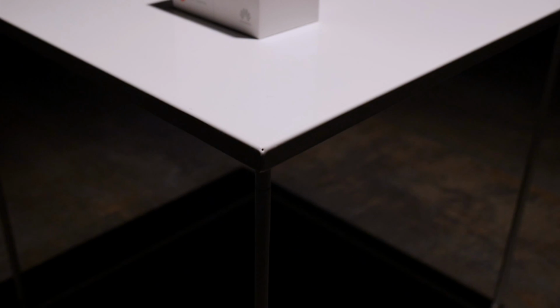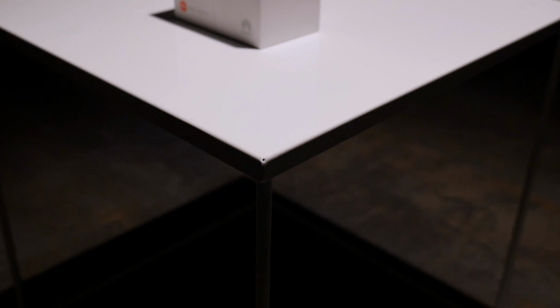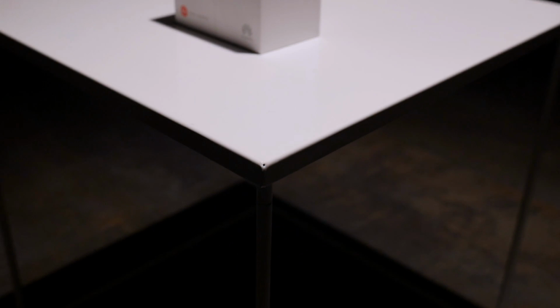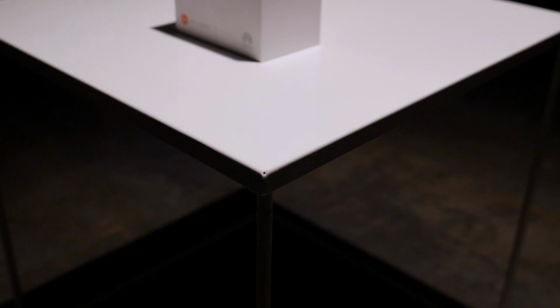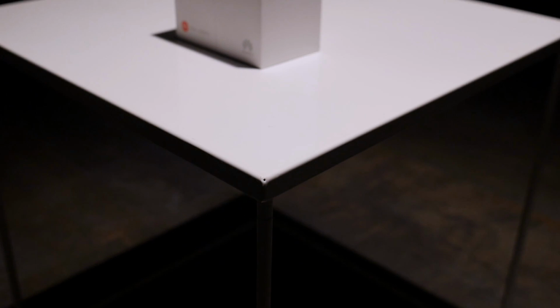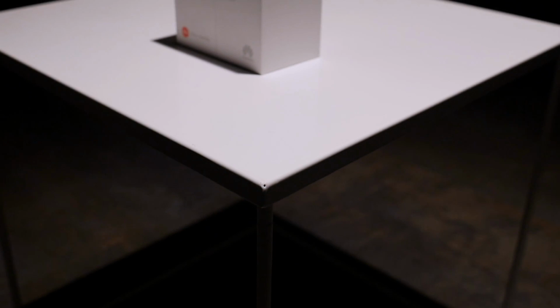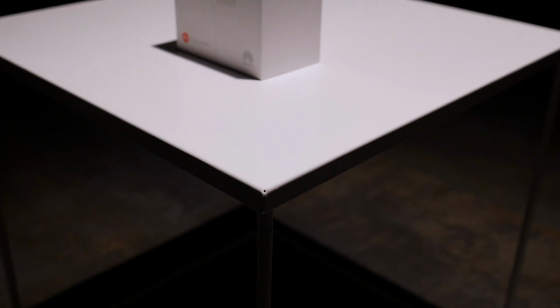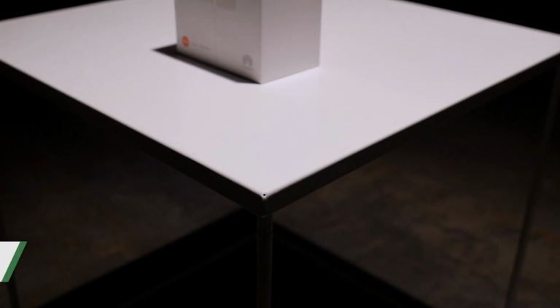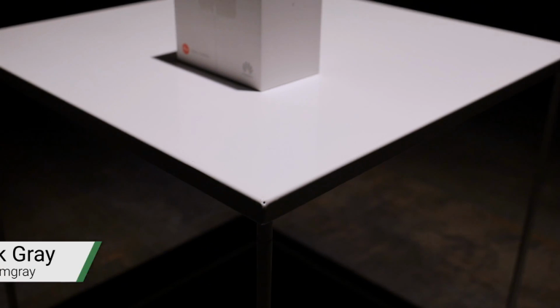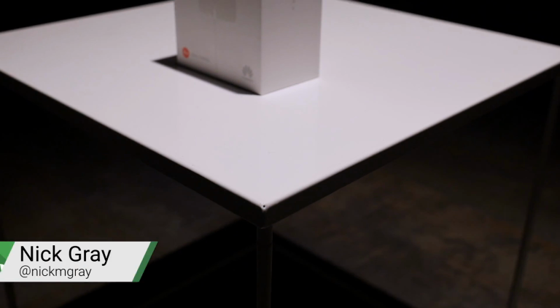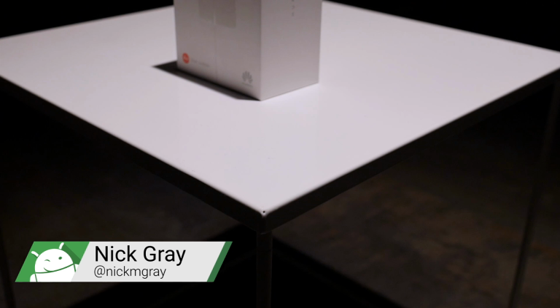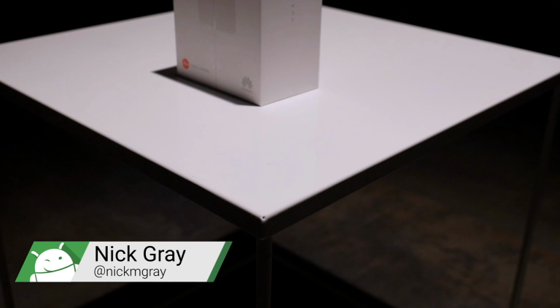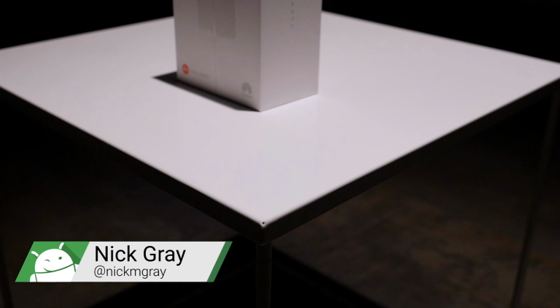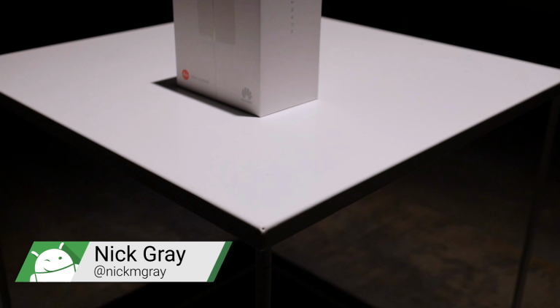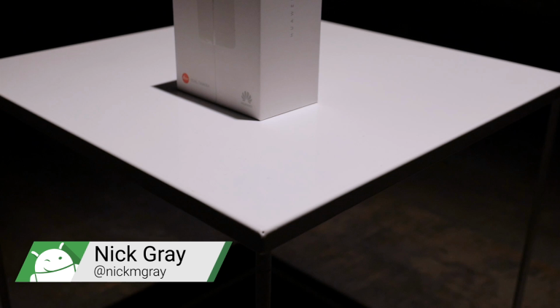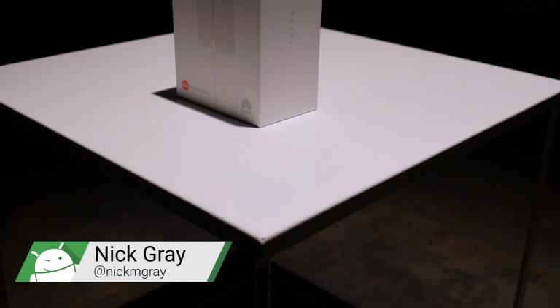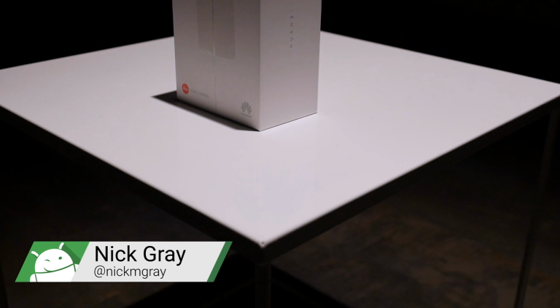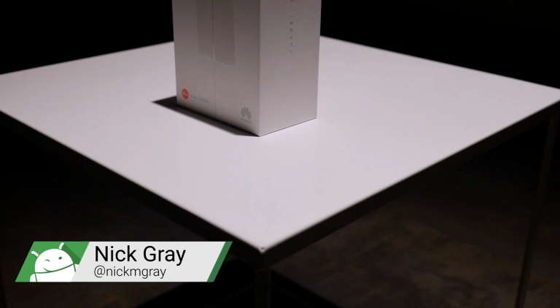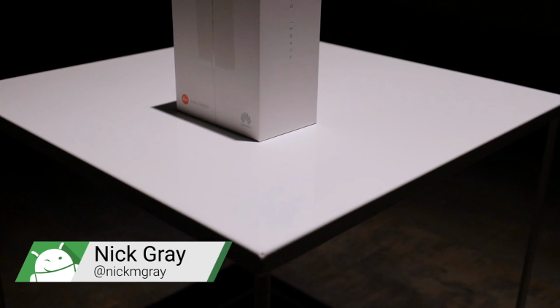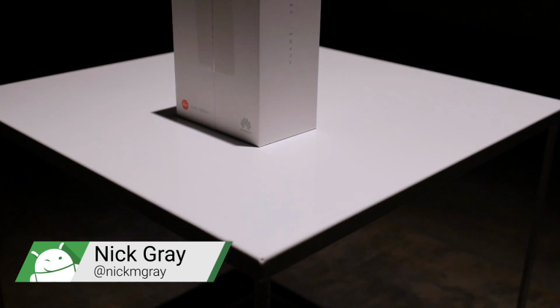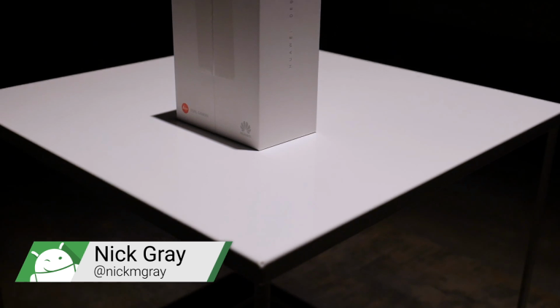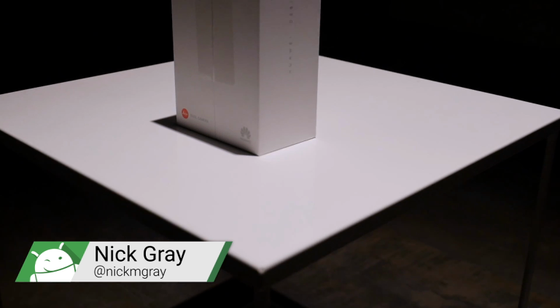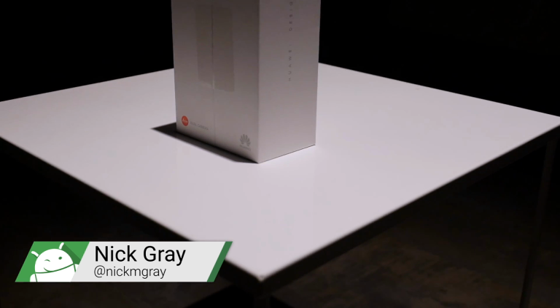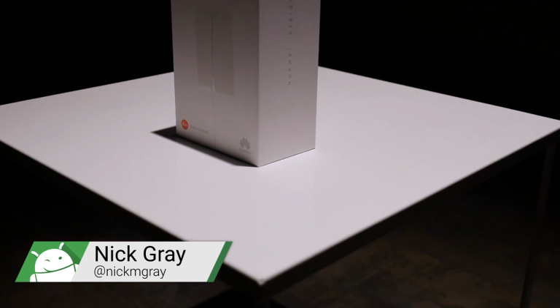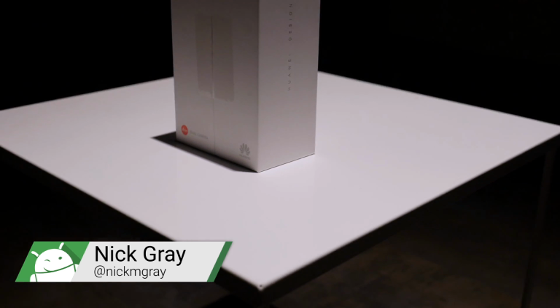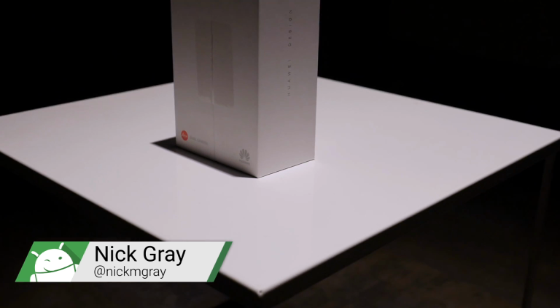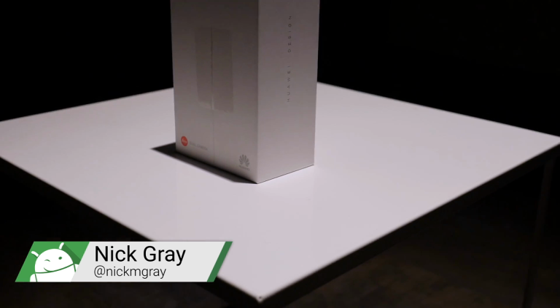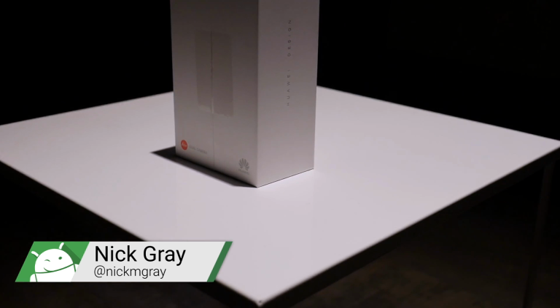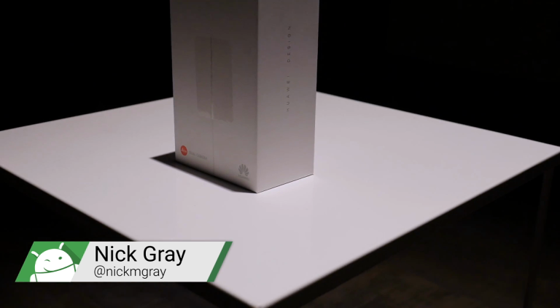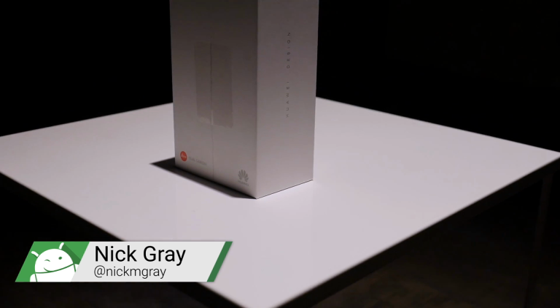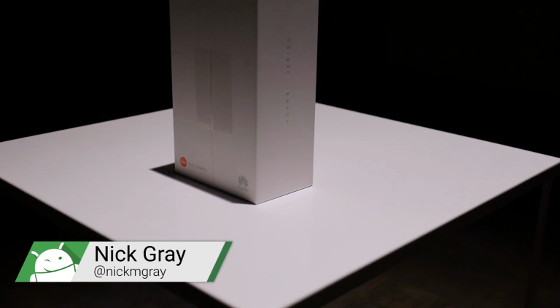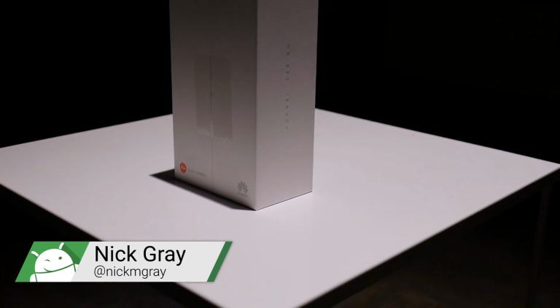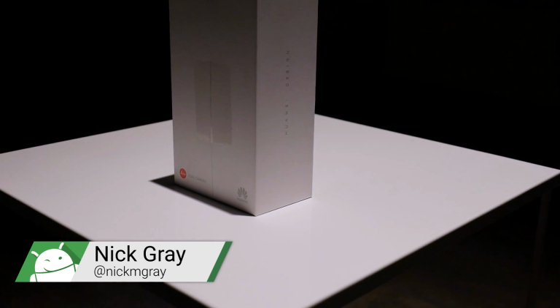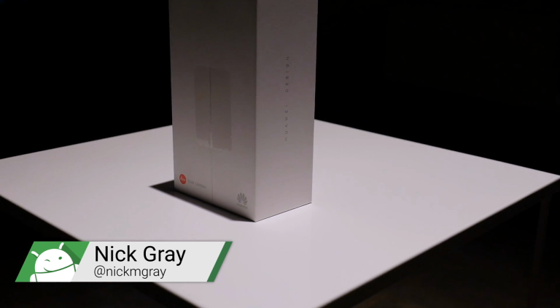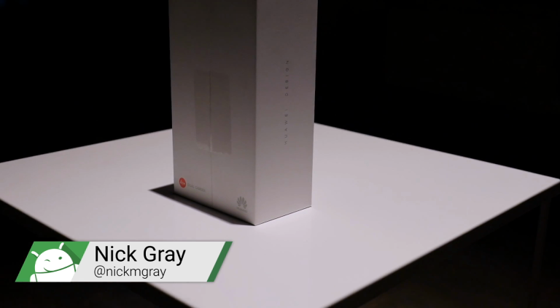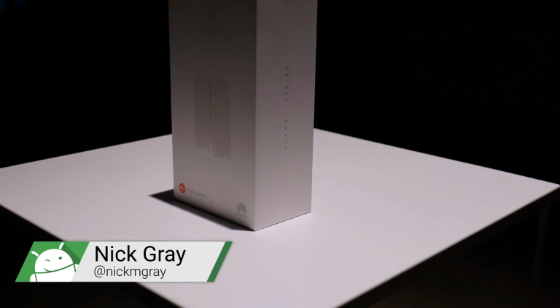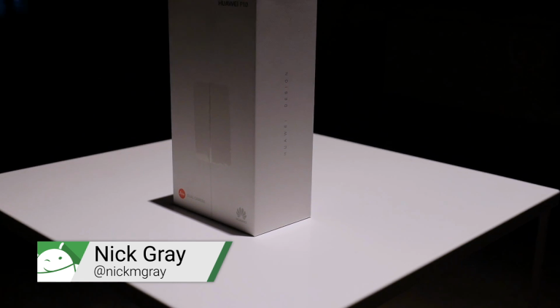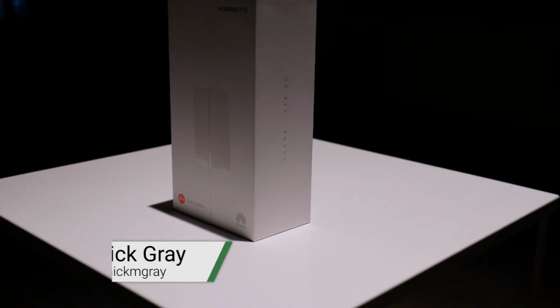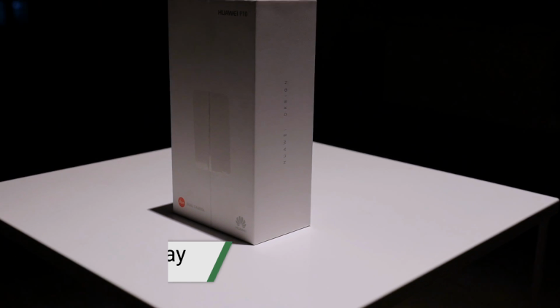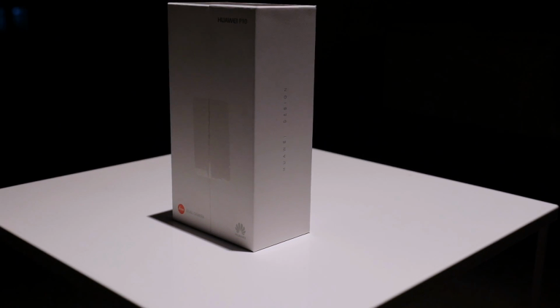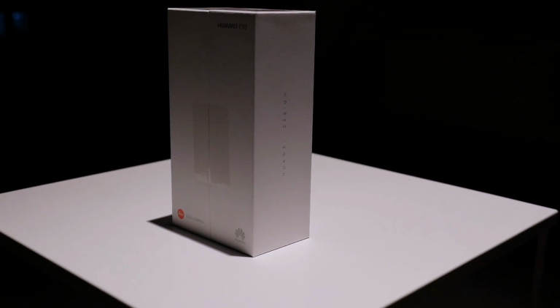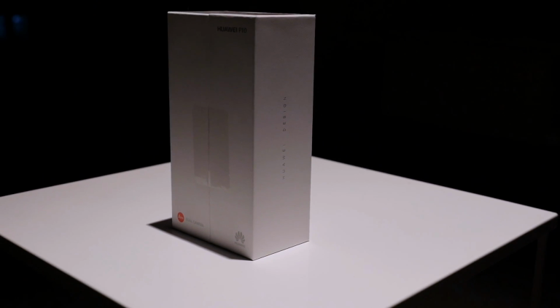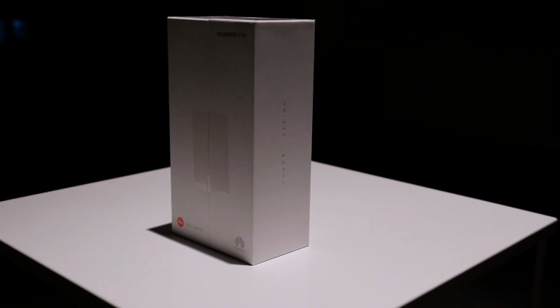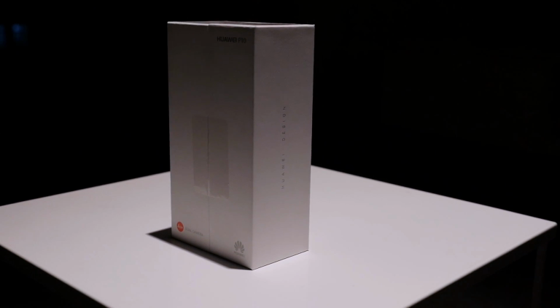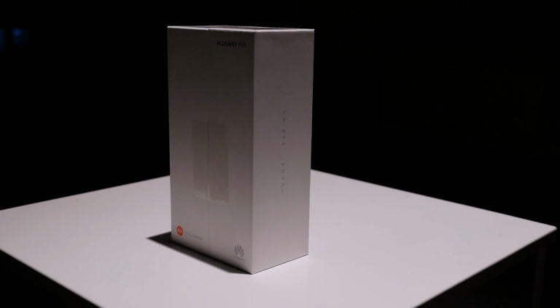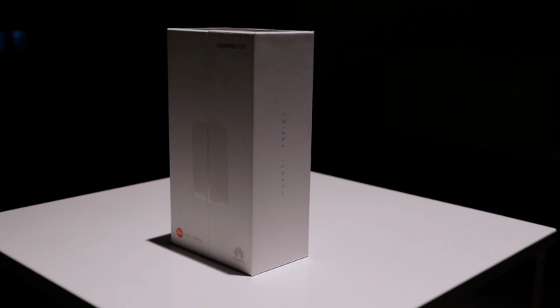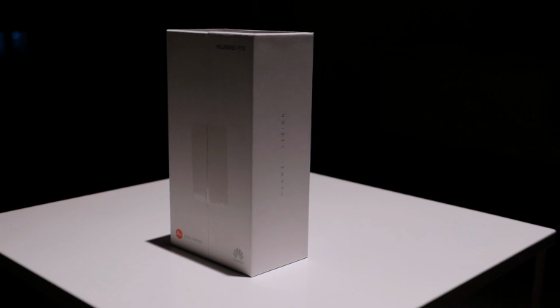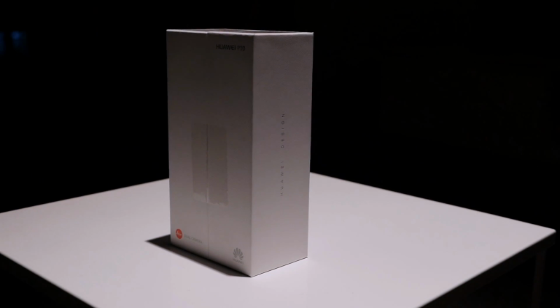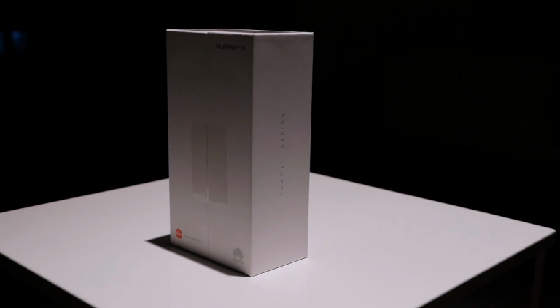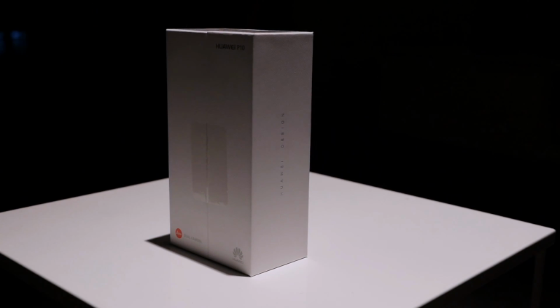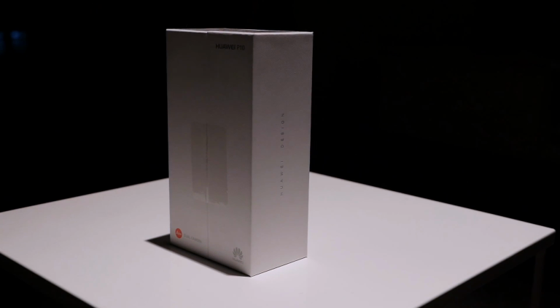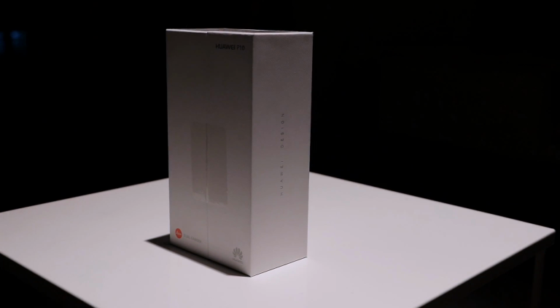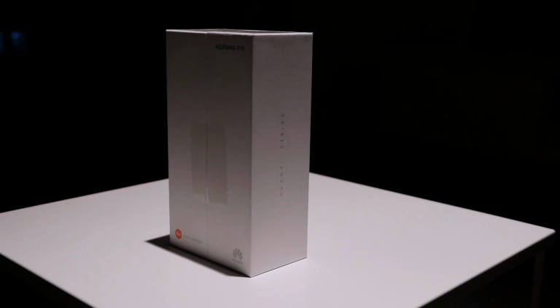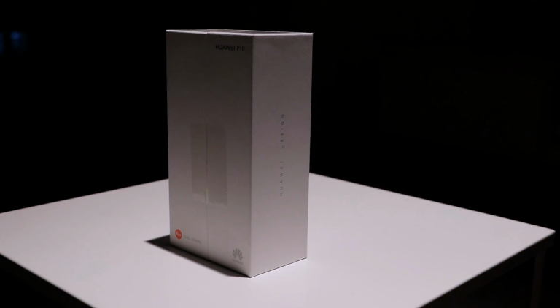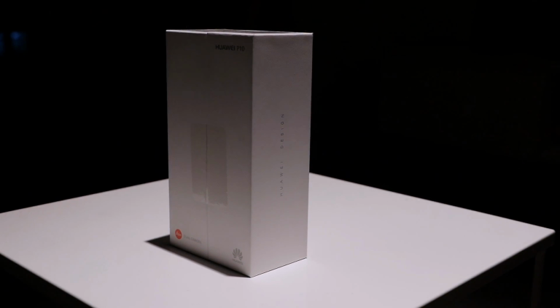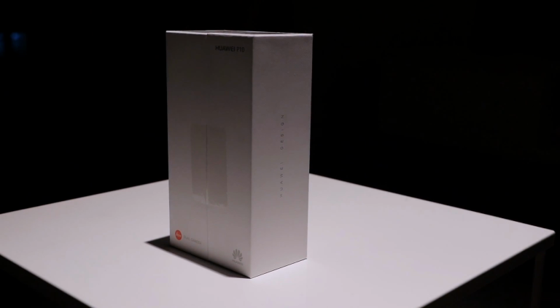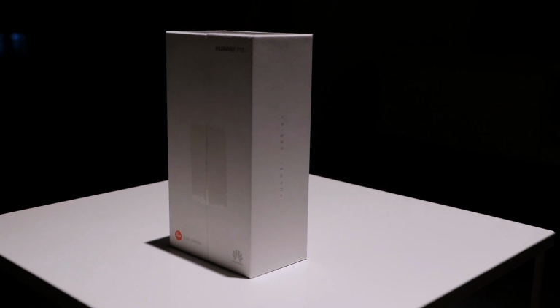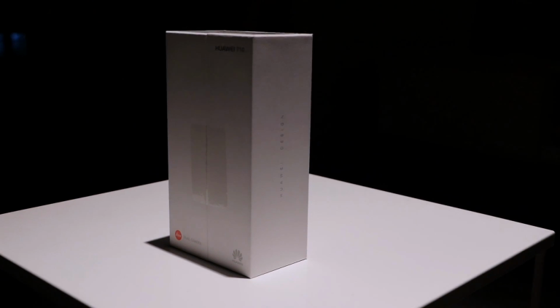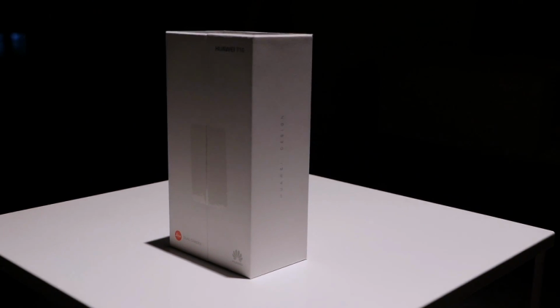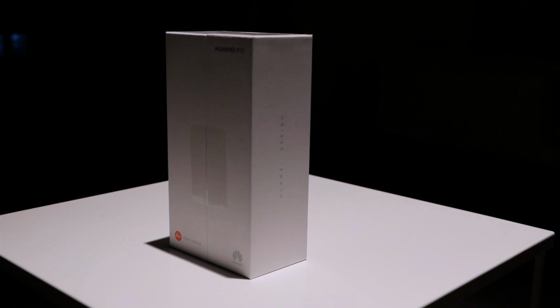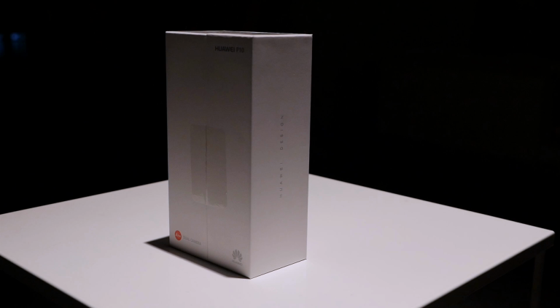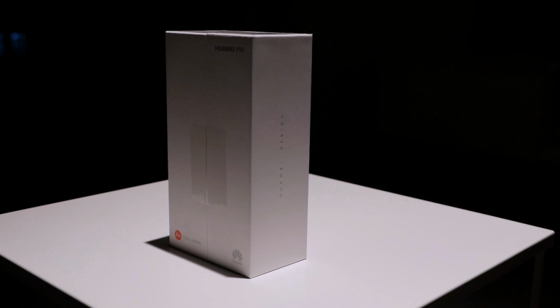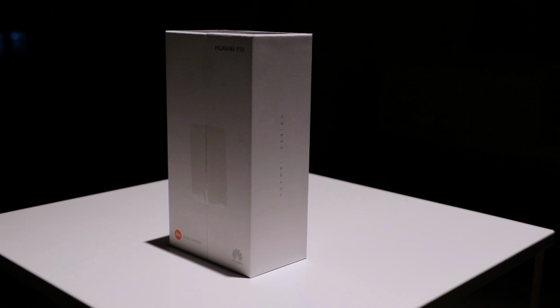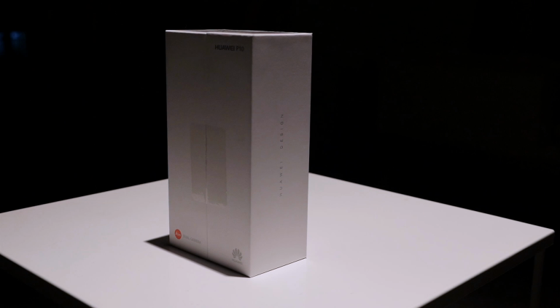Hey guys, I'm Nick Gray from Fandroid and this is our unboxing of the Huawei P10. Before we jump in, here are a few of the spec highlights.